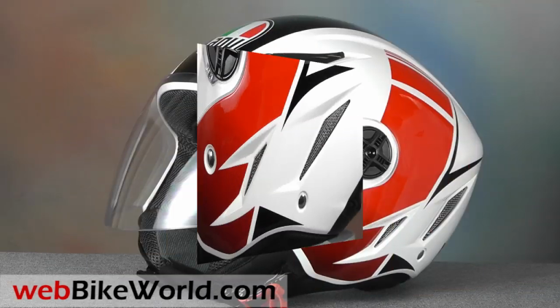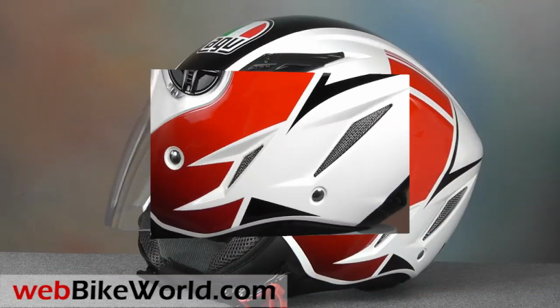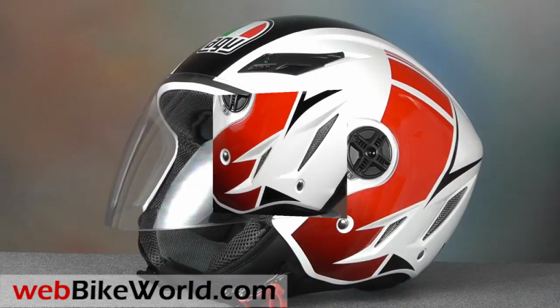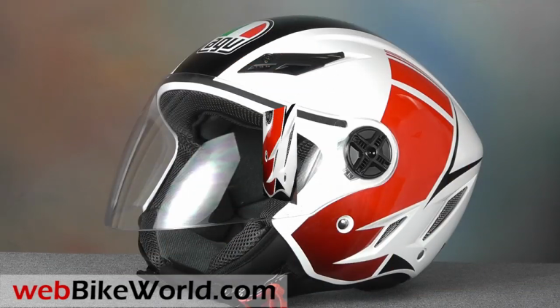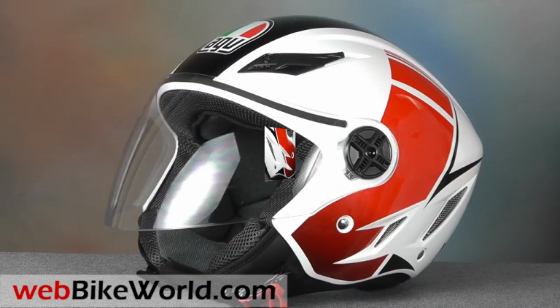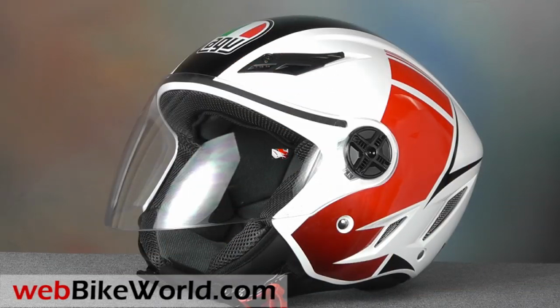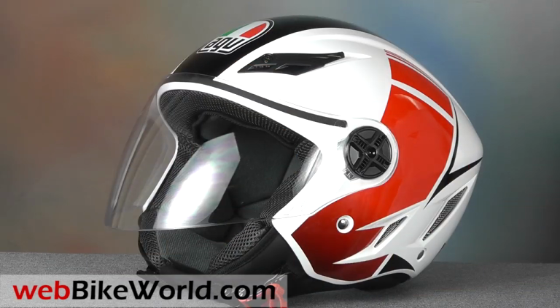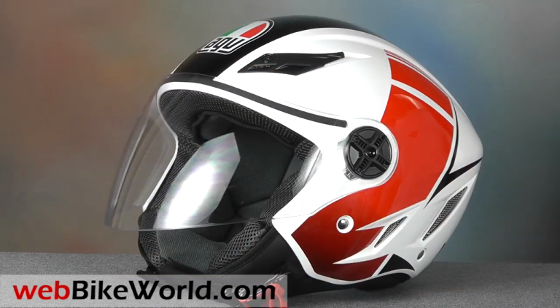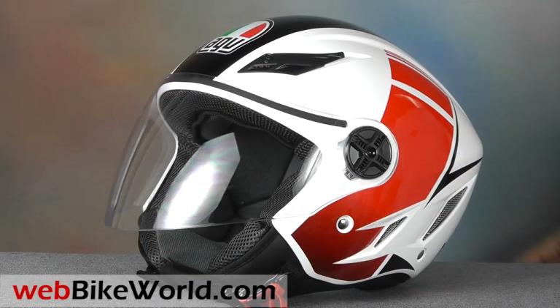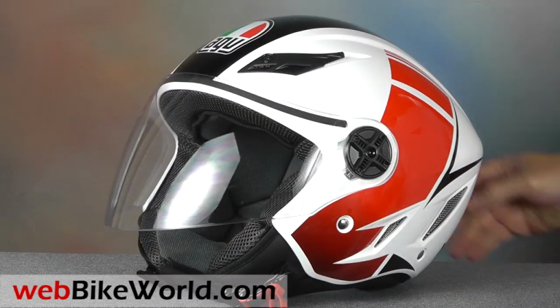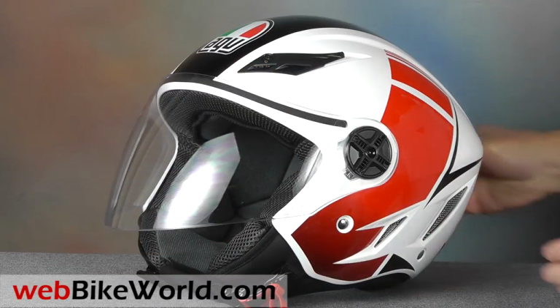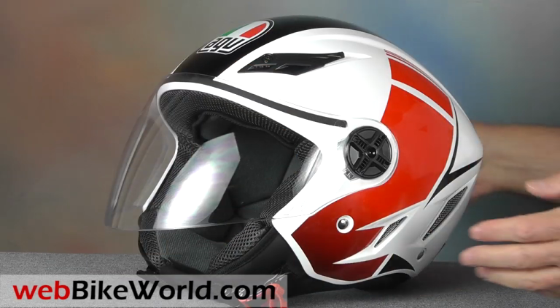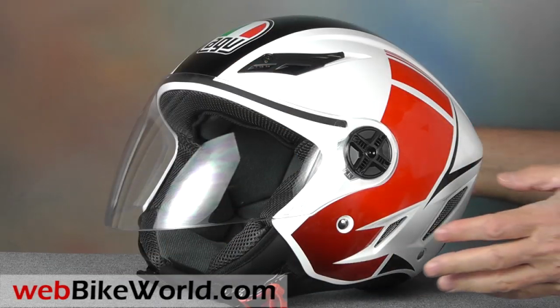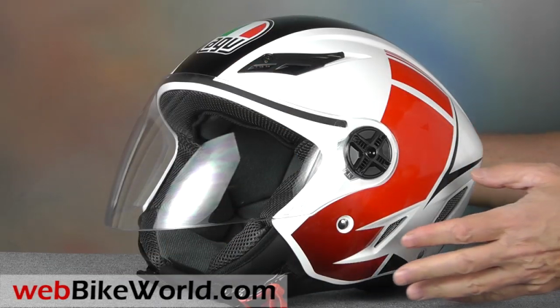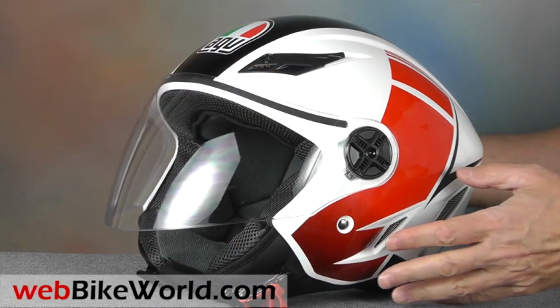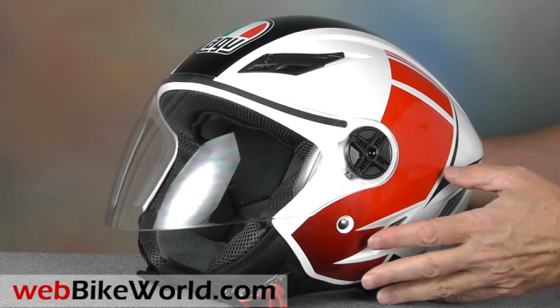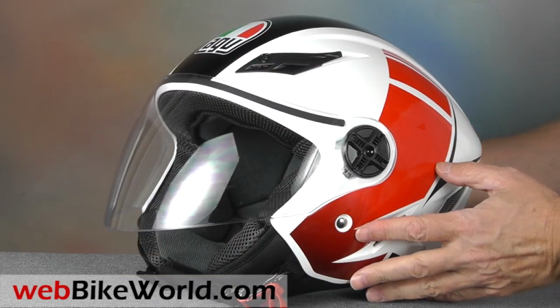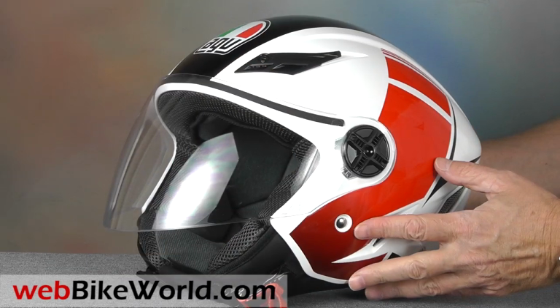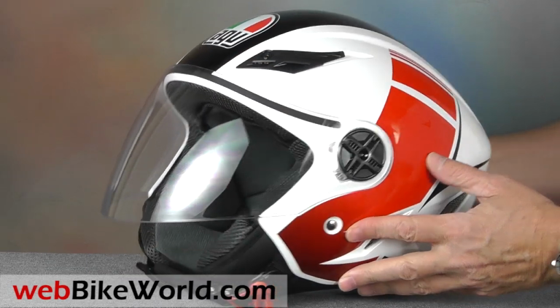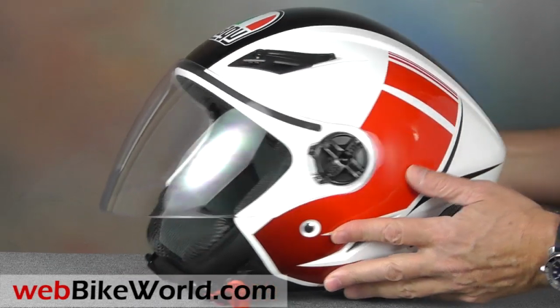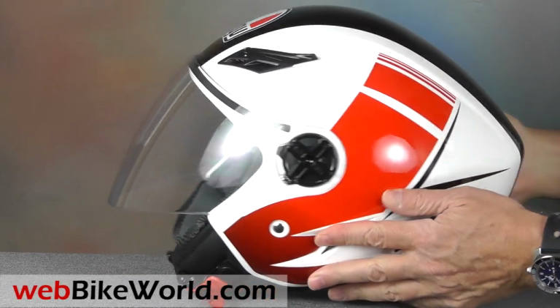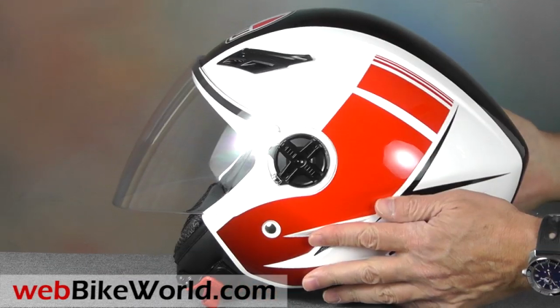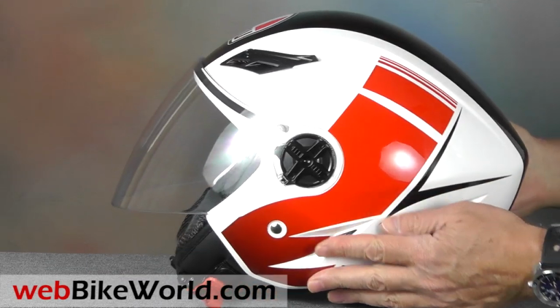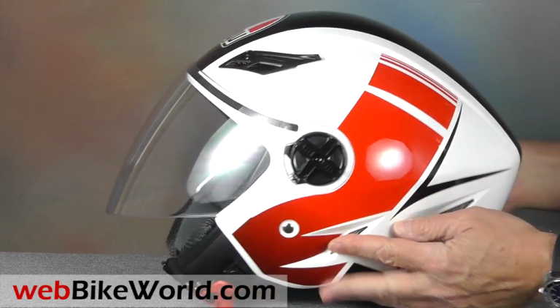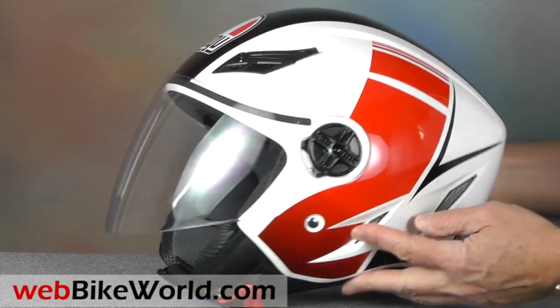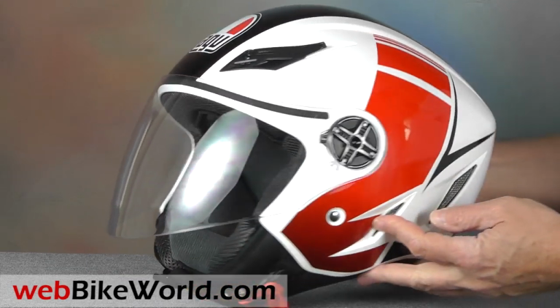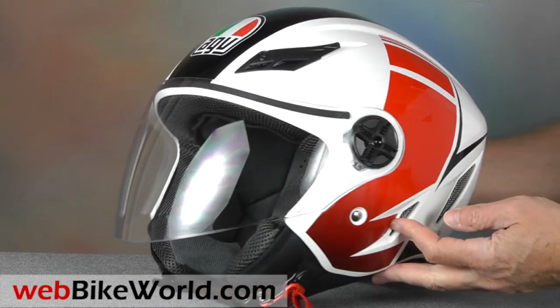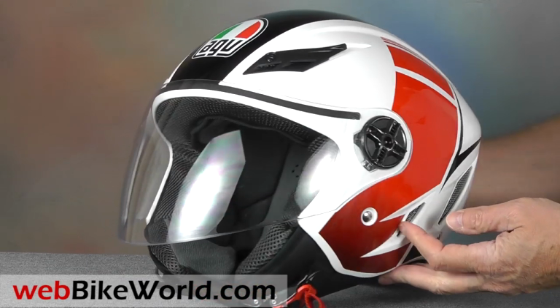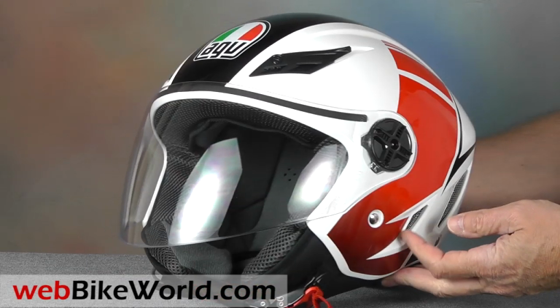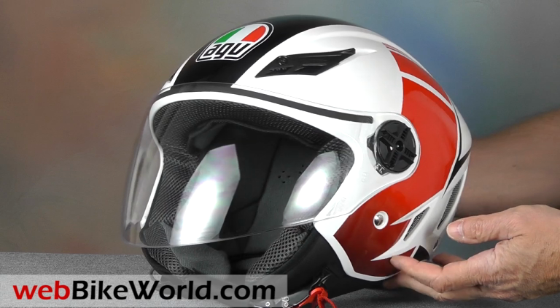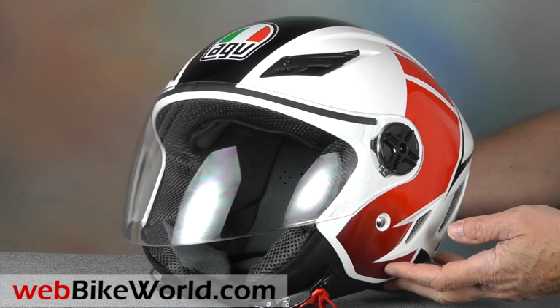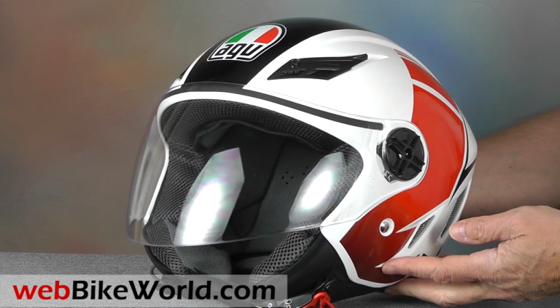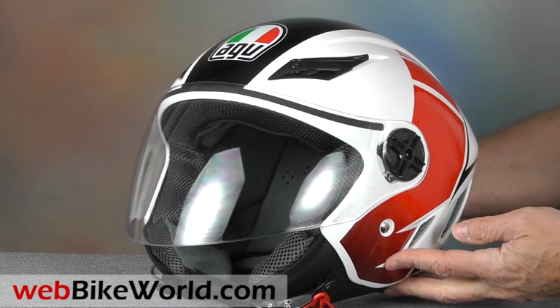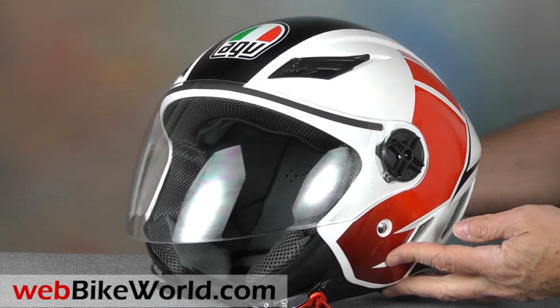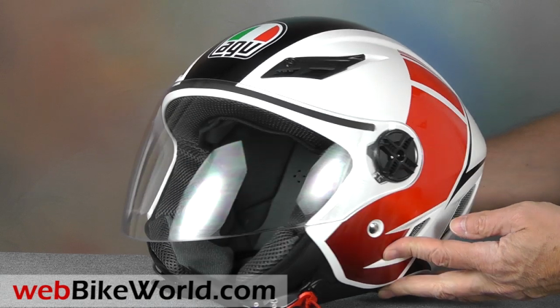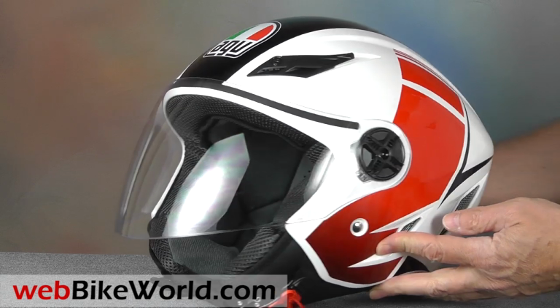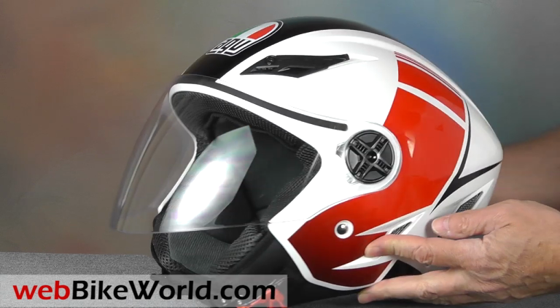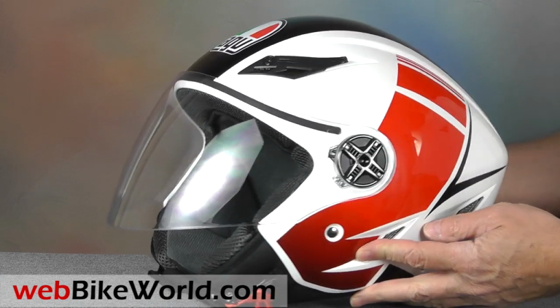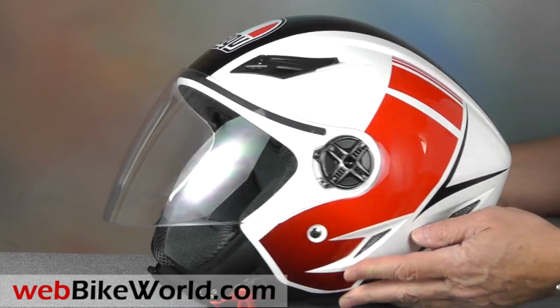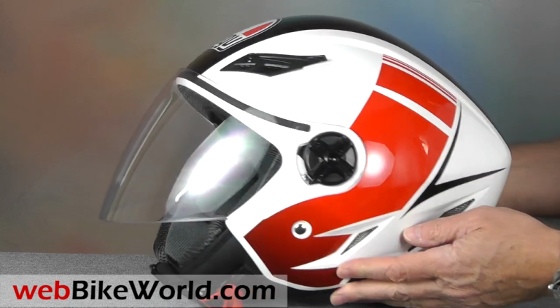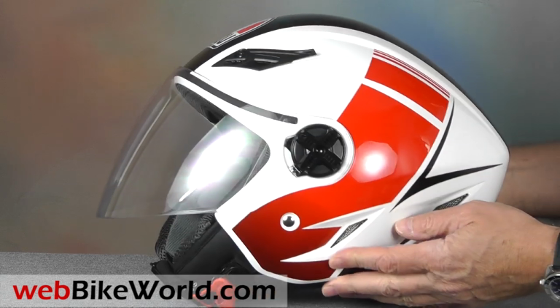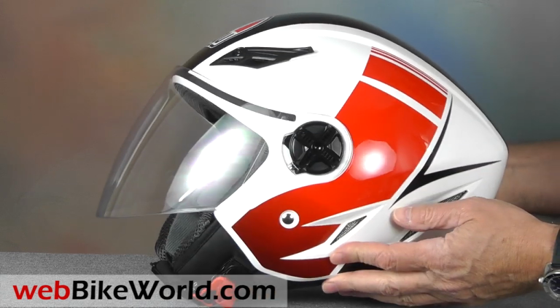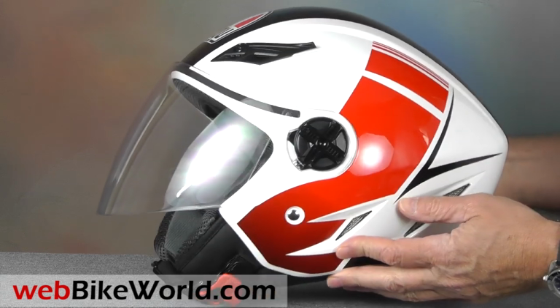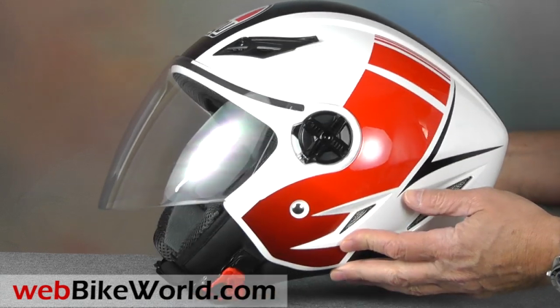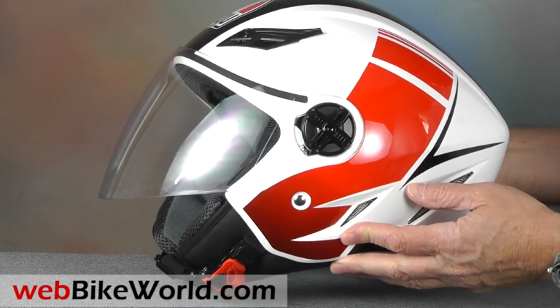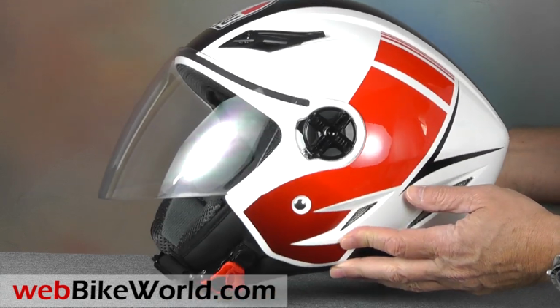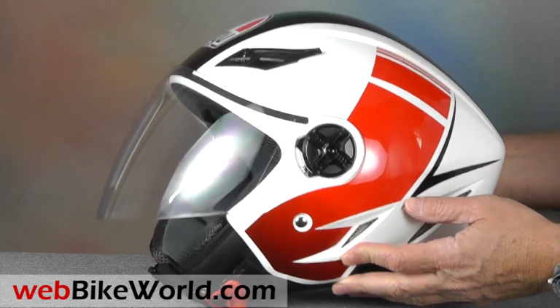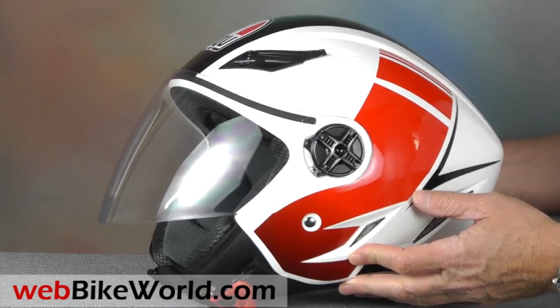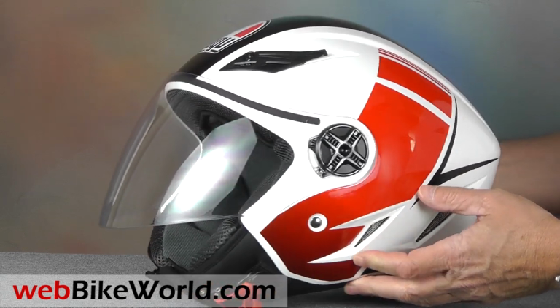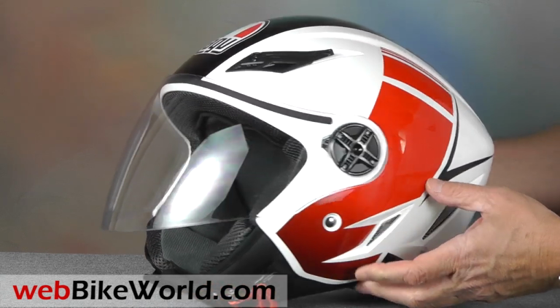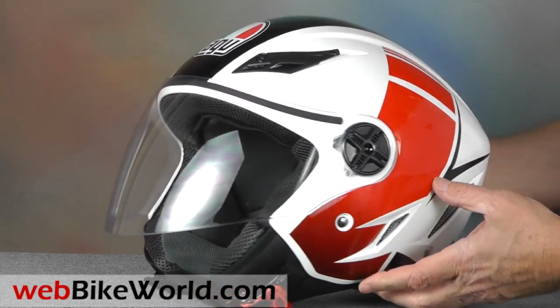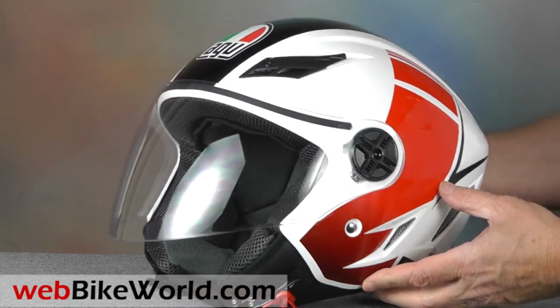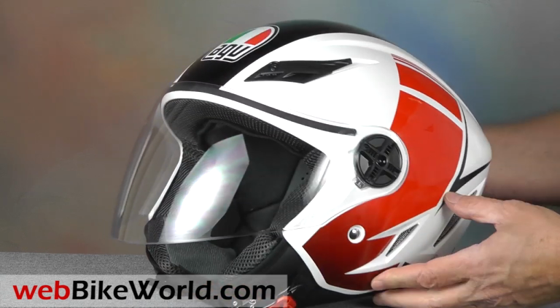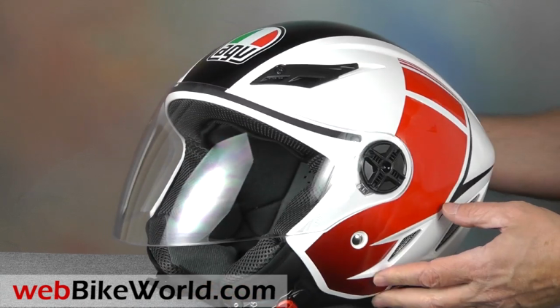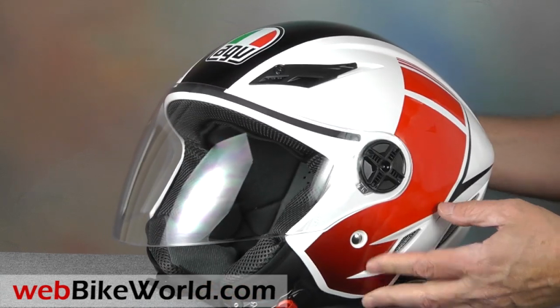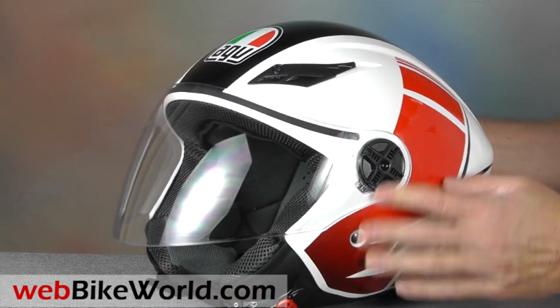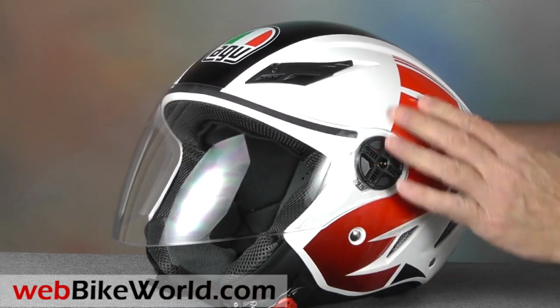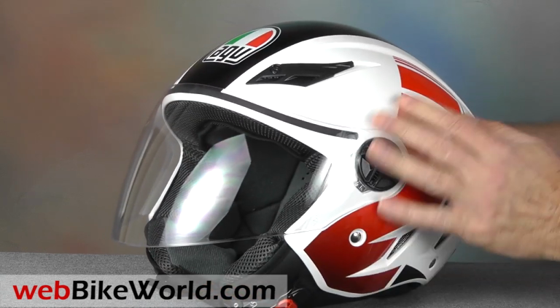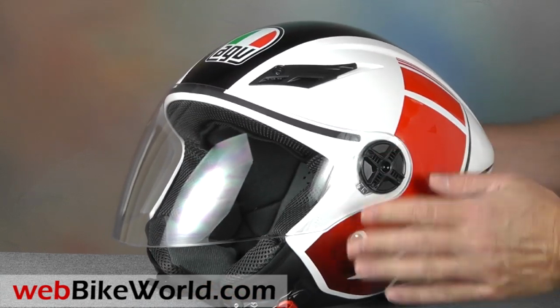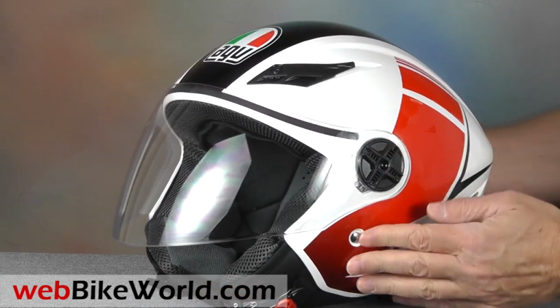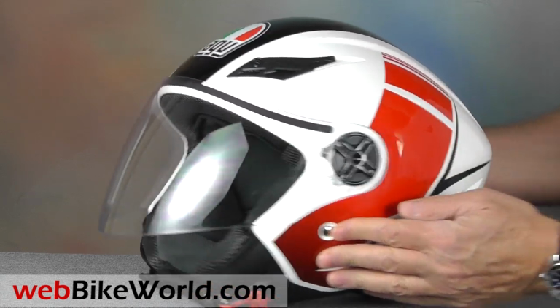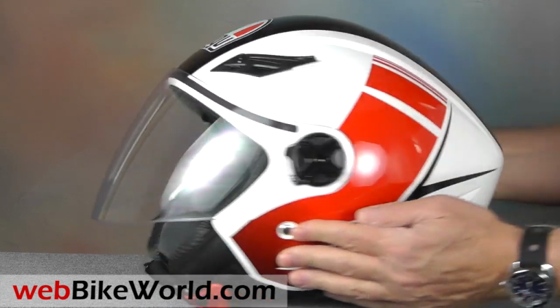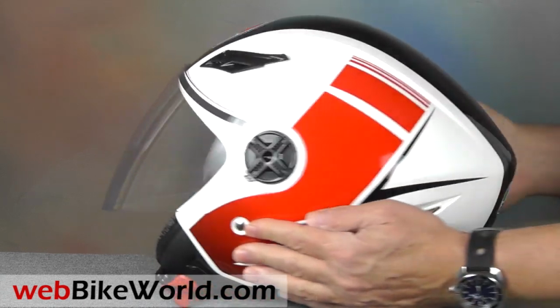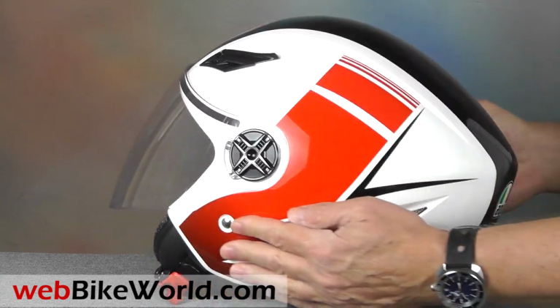The thermoplastic shell is the most unique feature of the Blade. It has this sort of elongated point out the back that seems to help with aerodynamics.